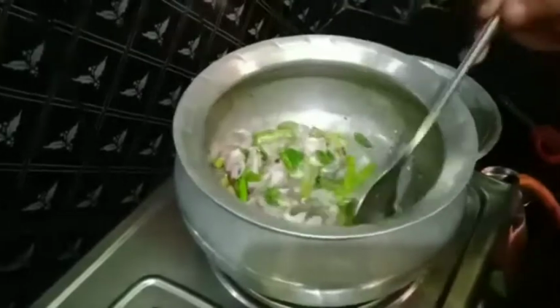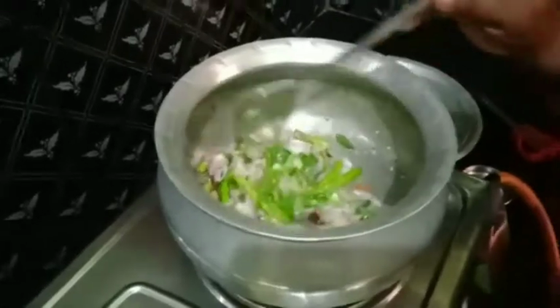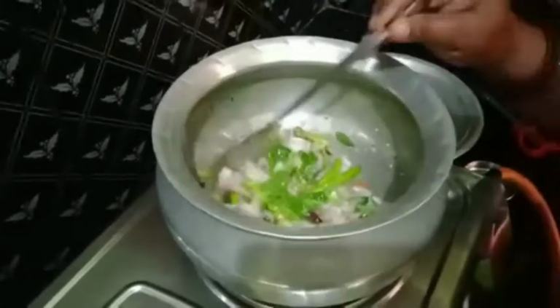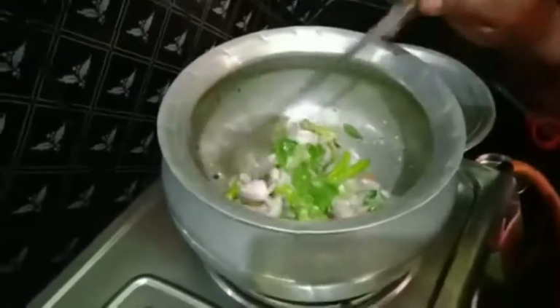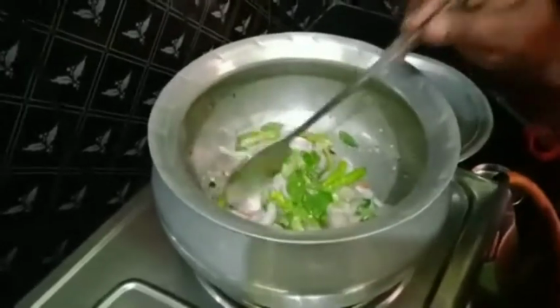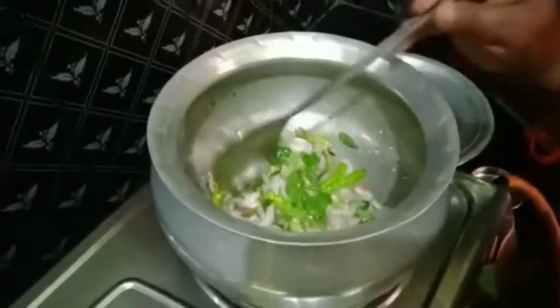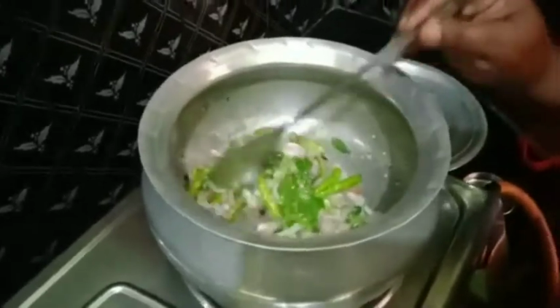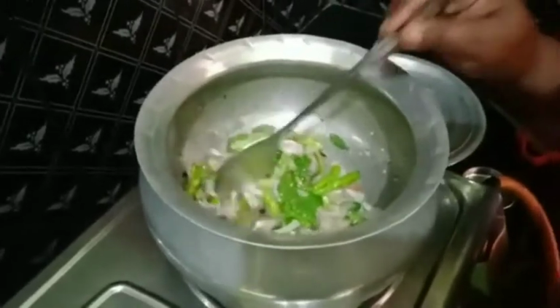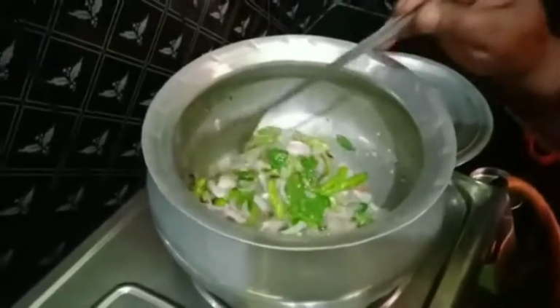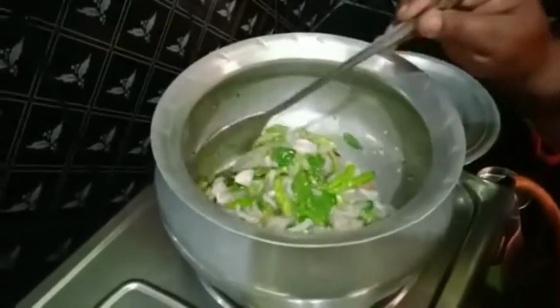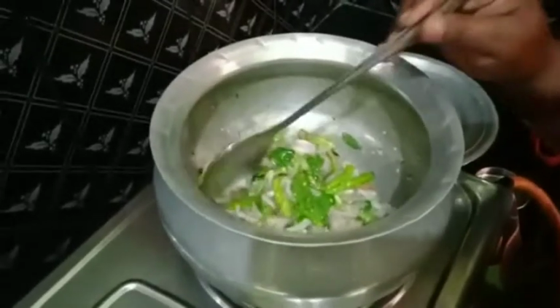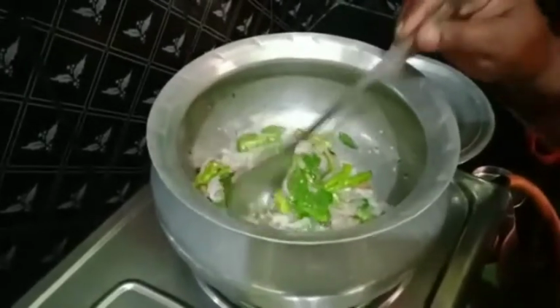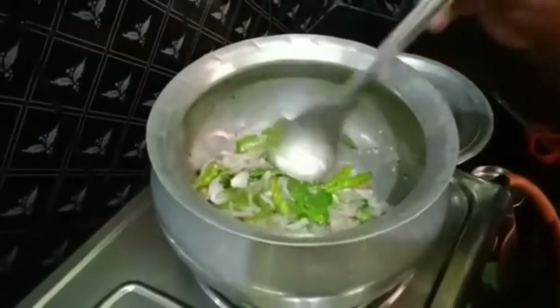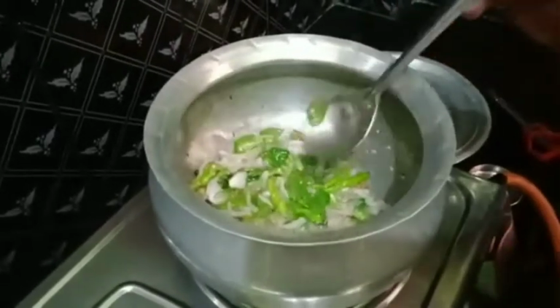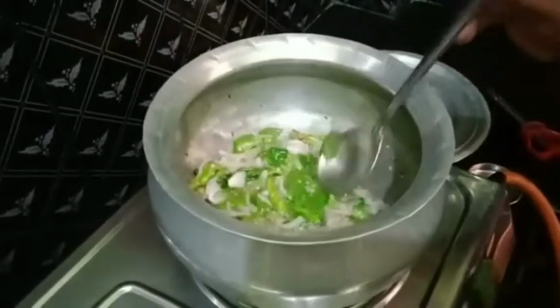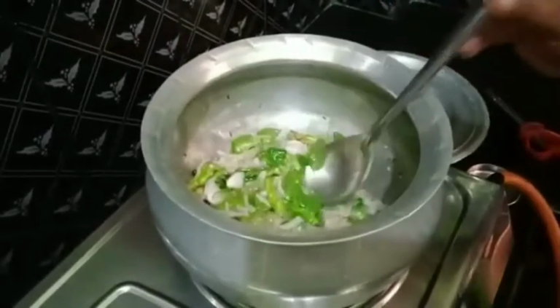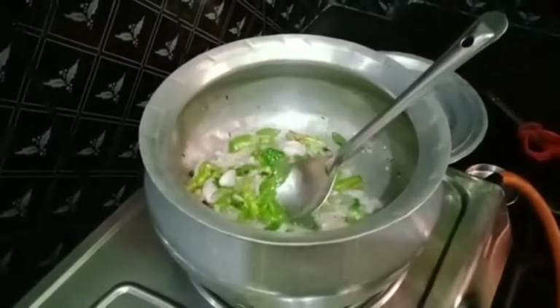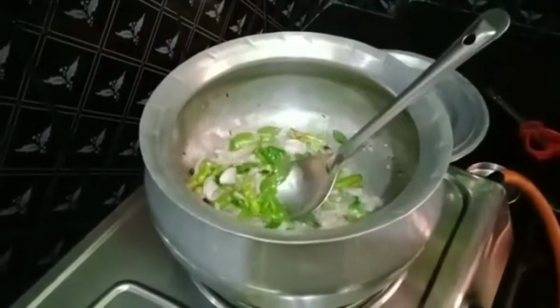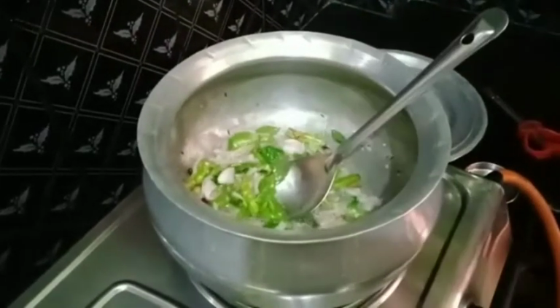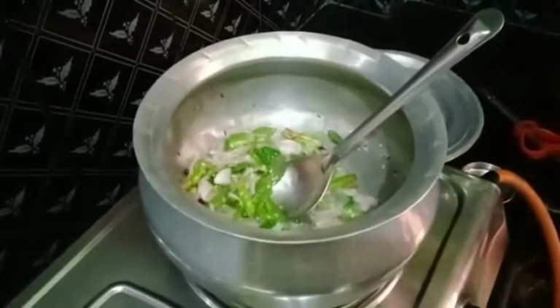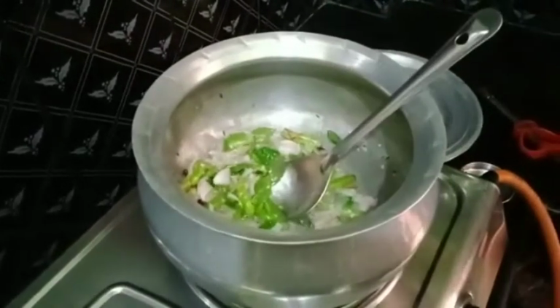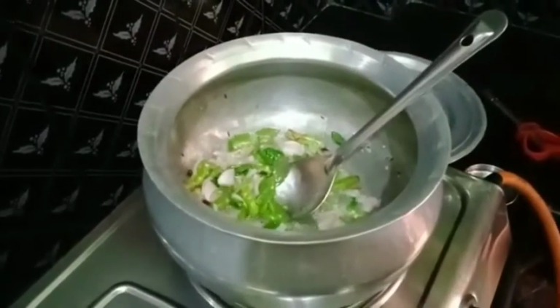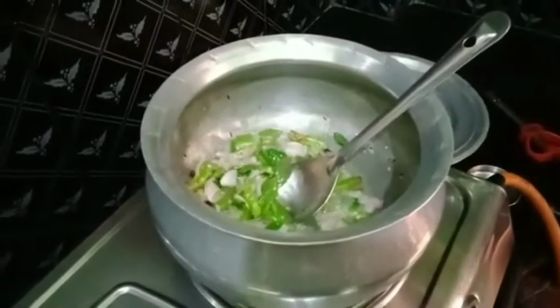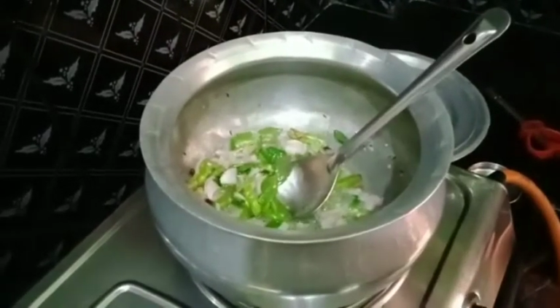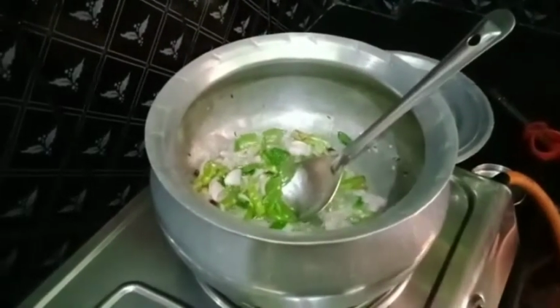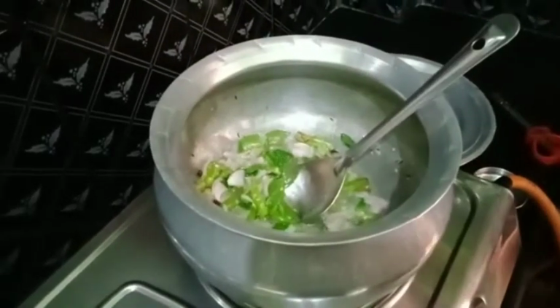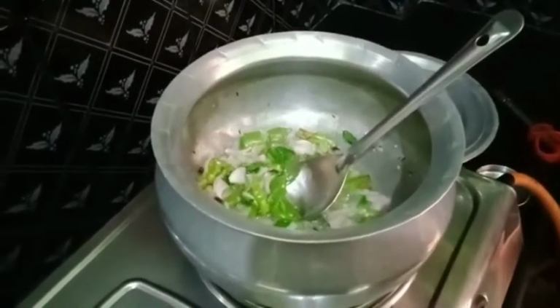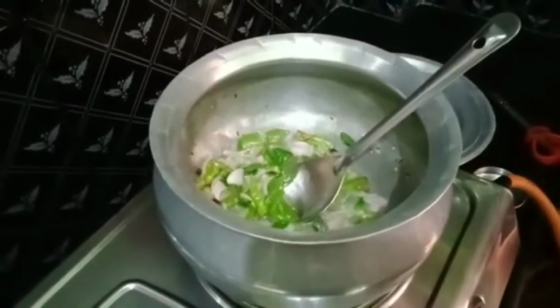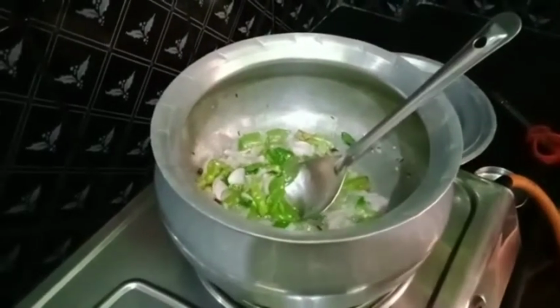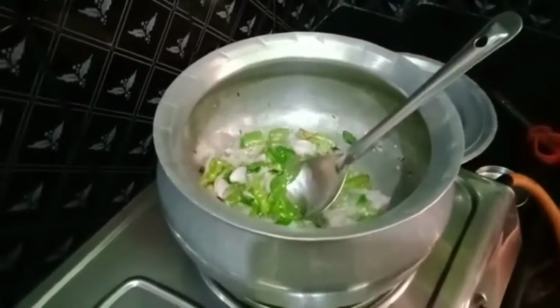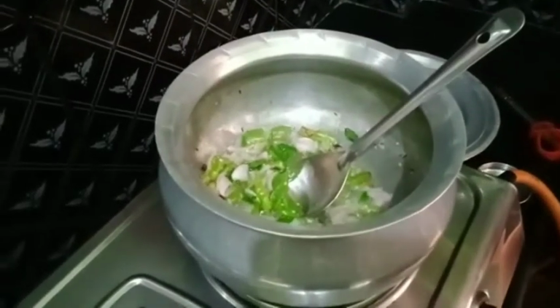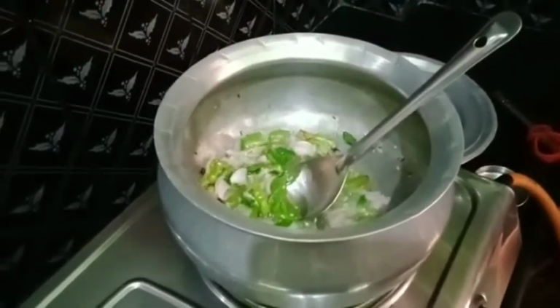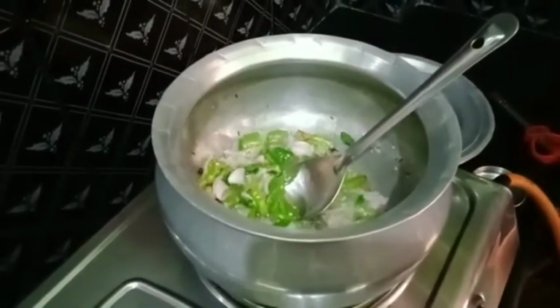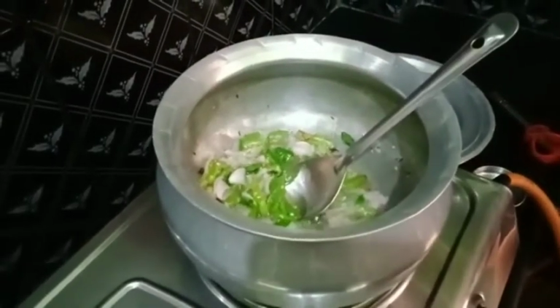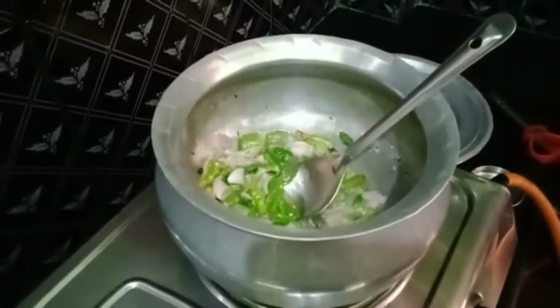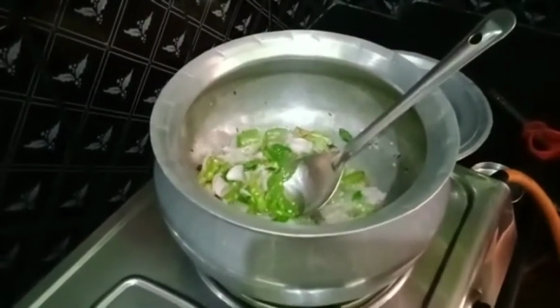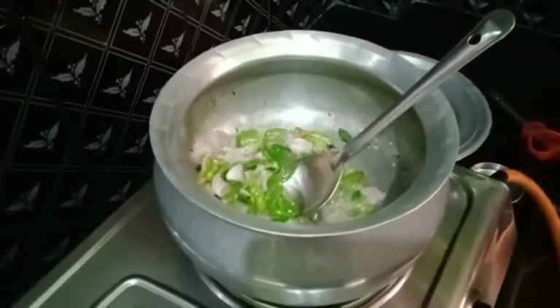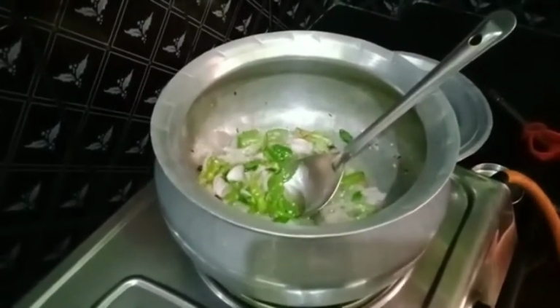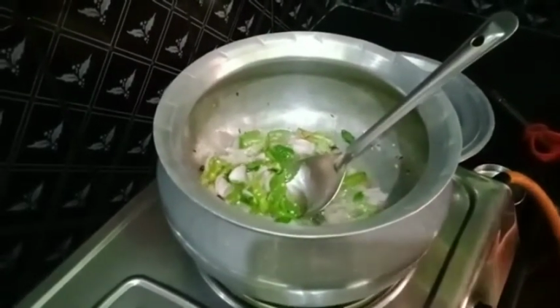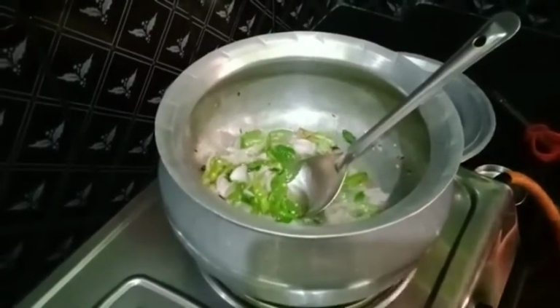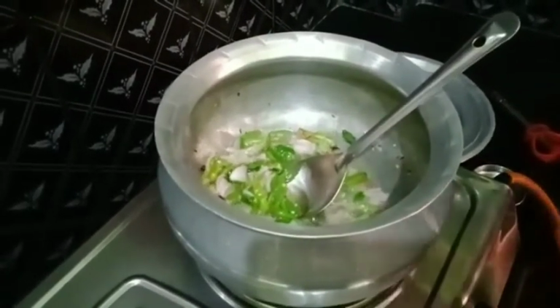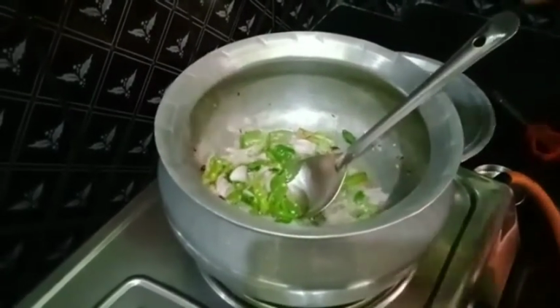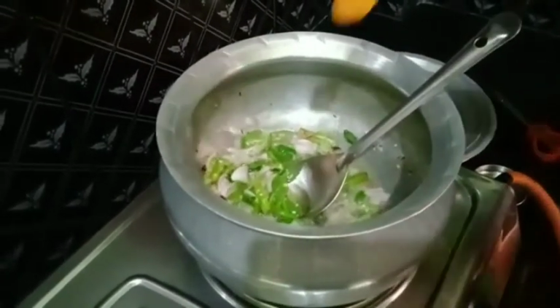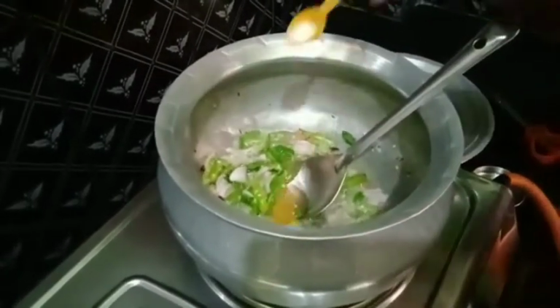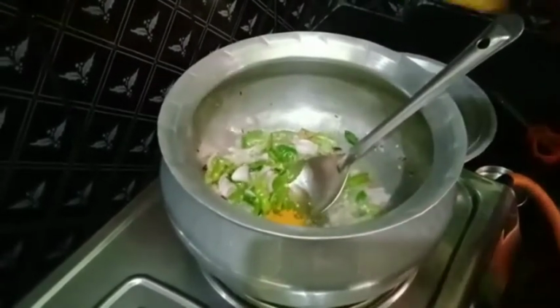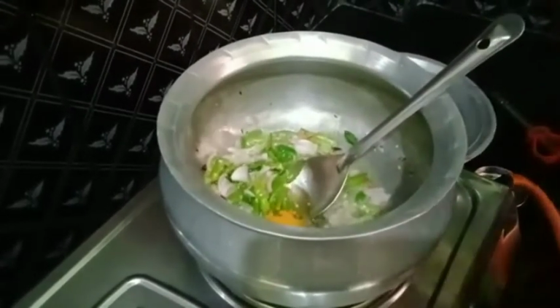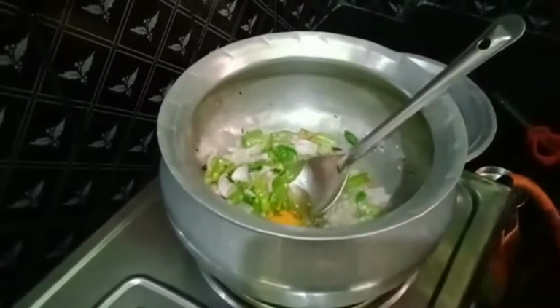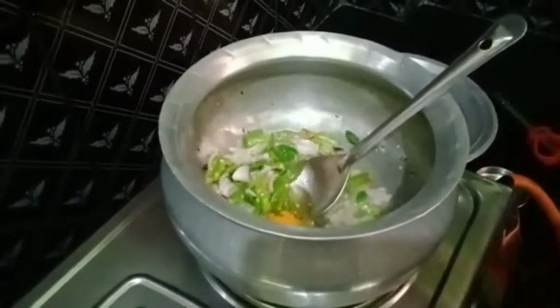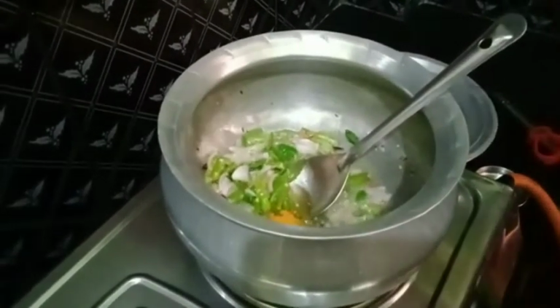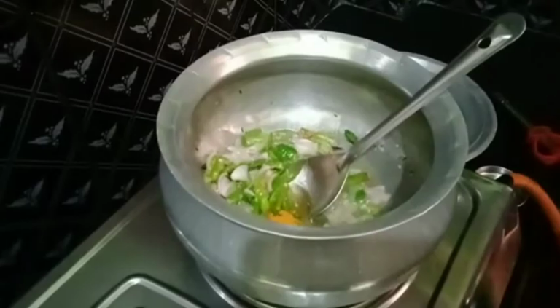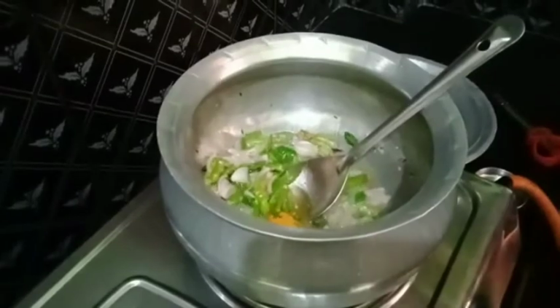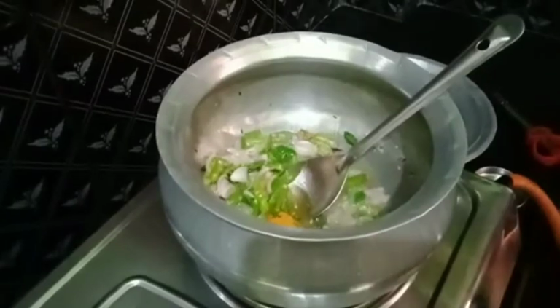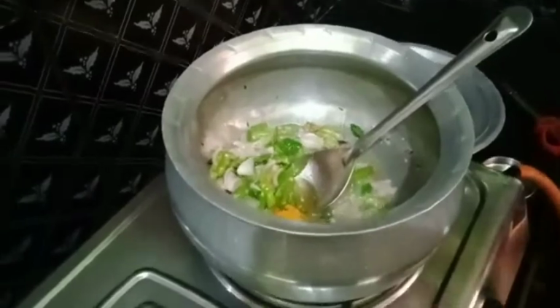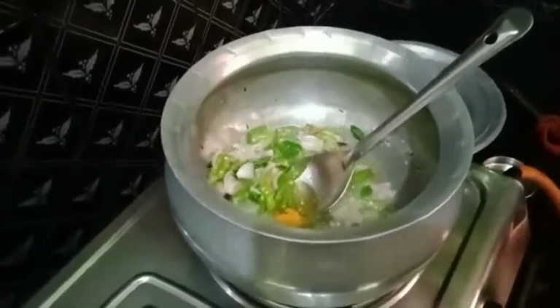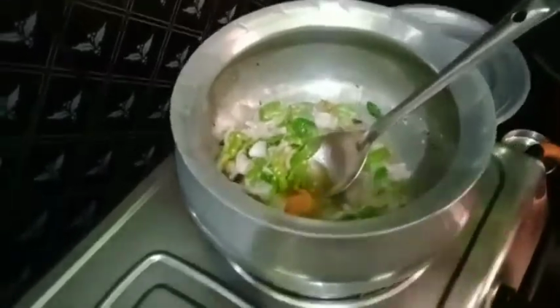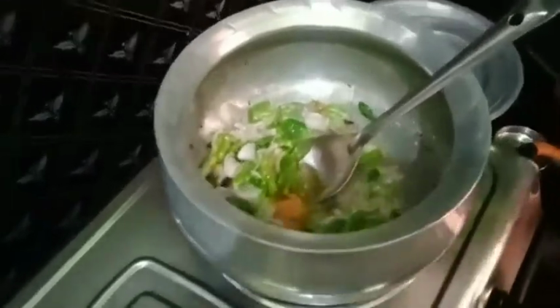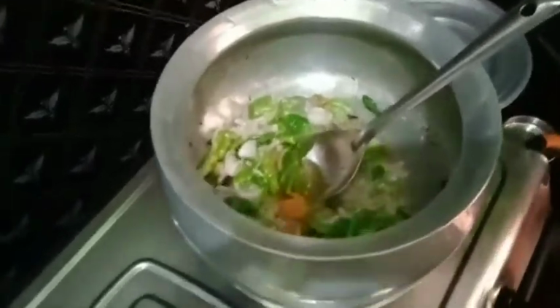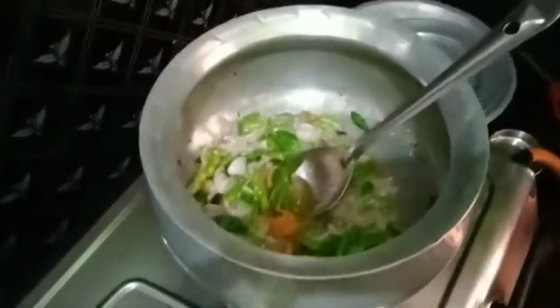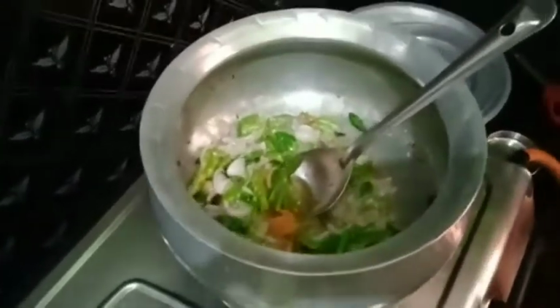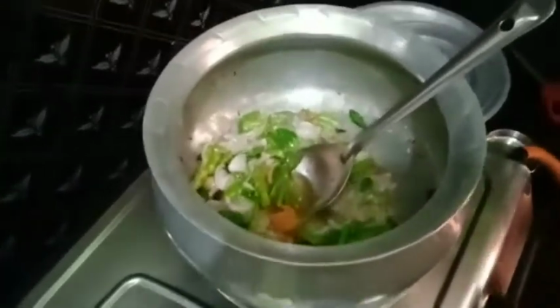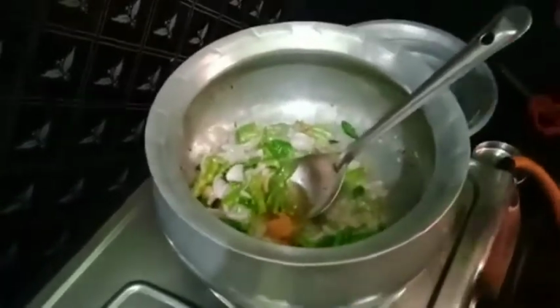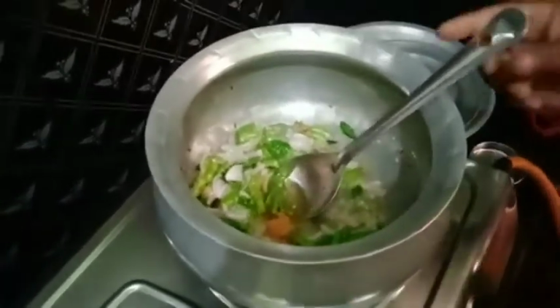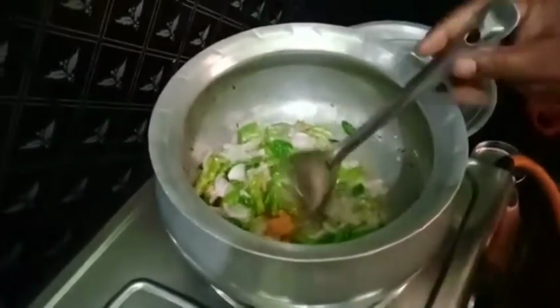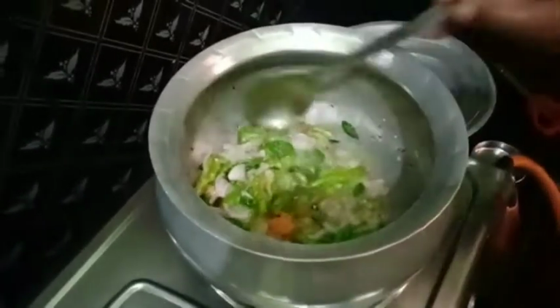So, onion, we fry it in the pan. We fry it in the pan.